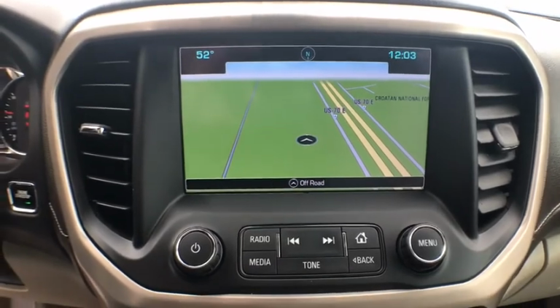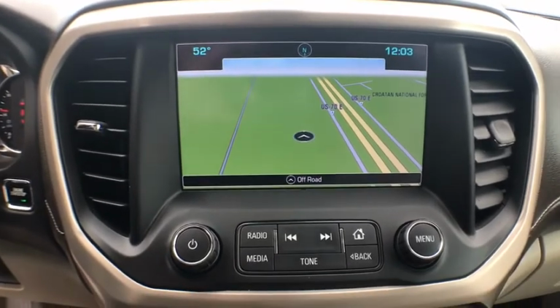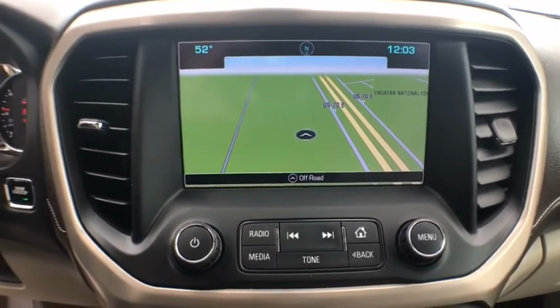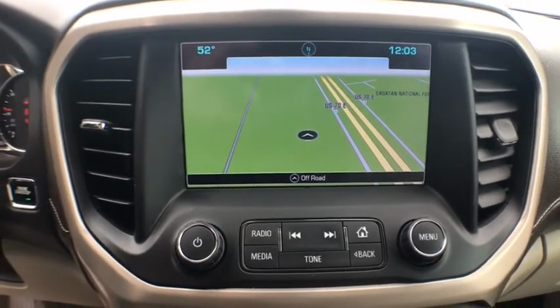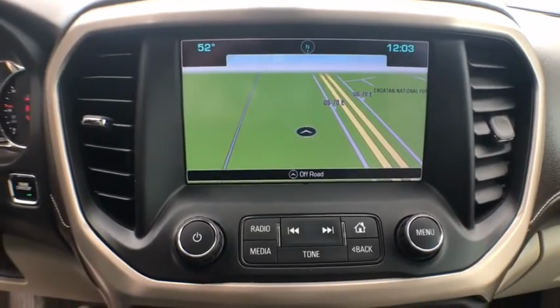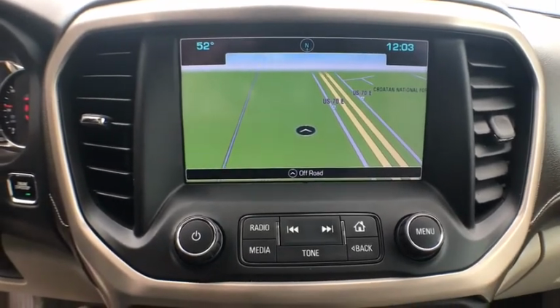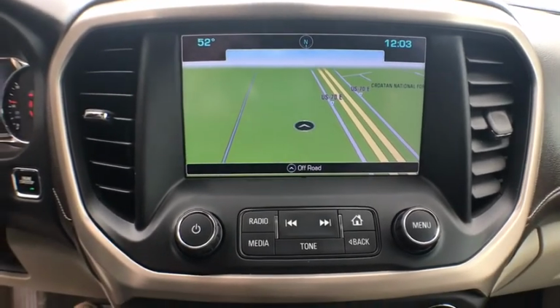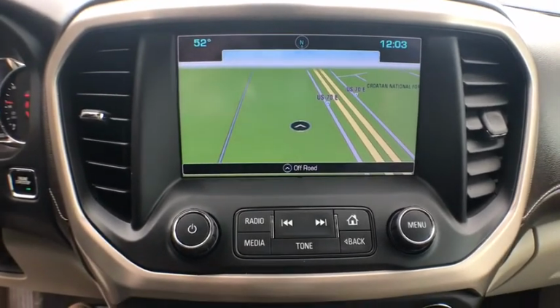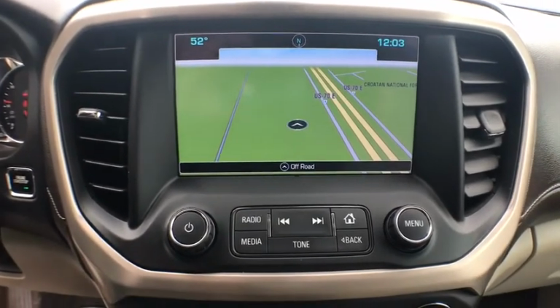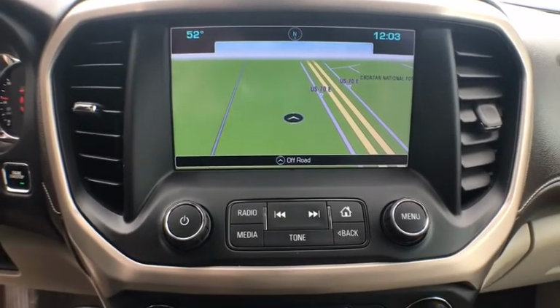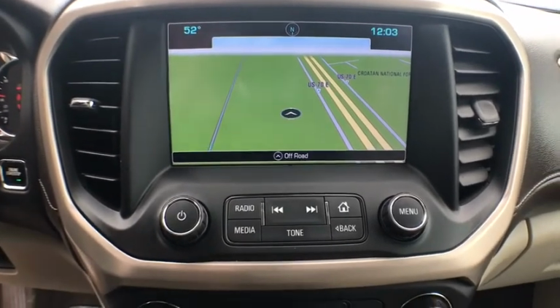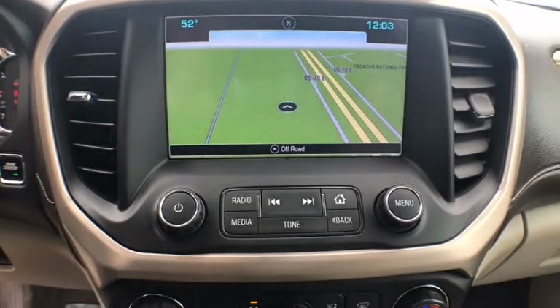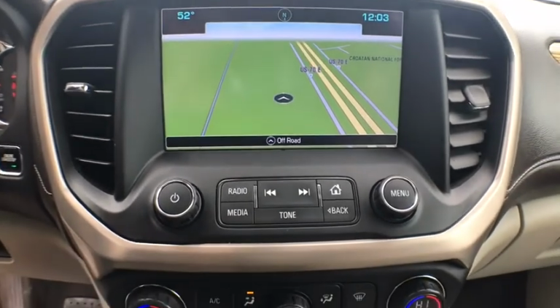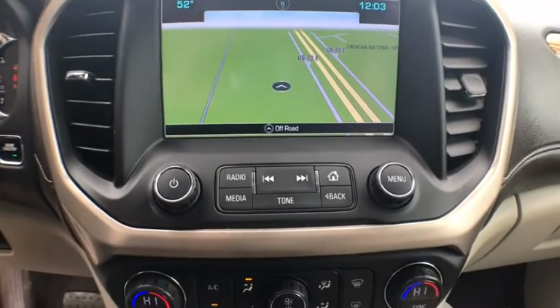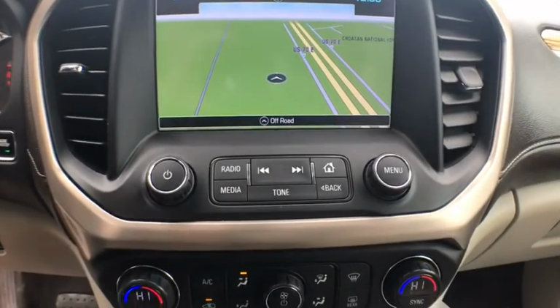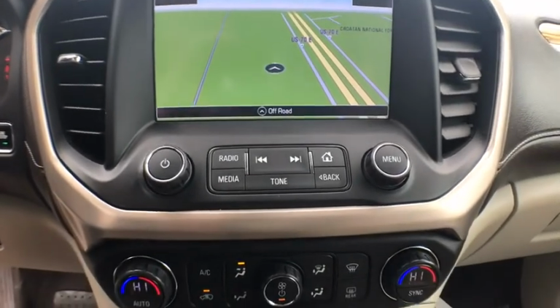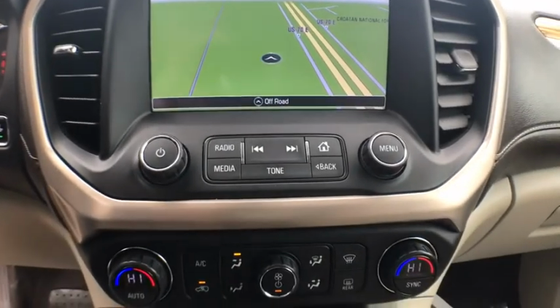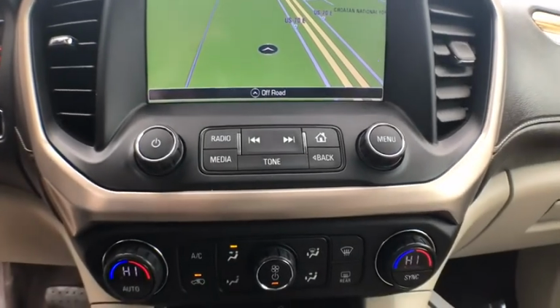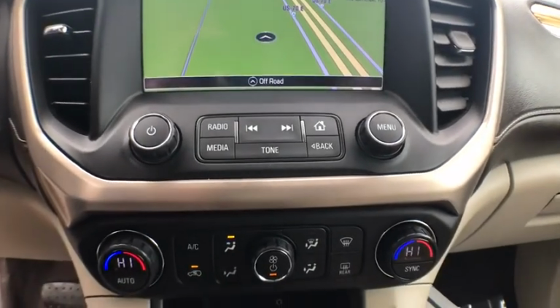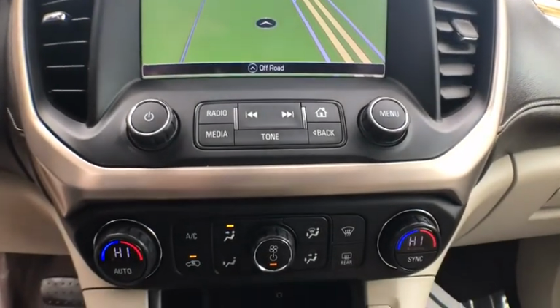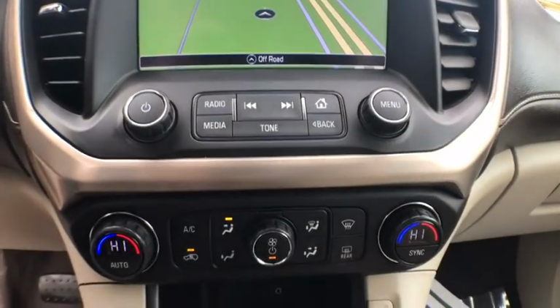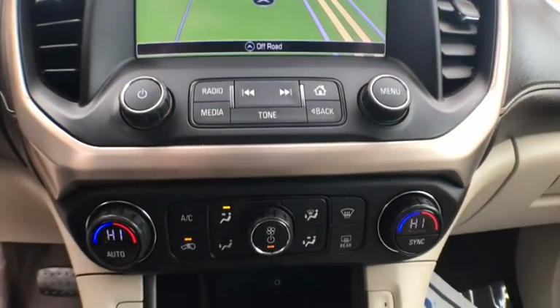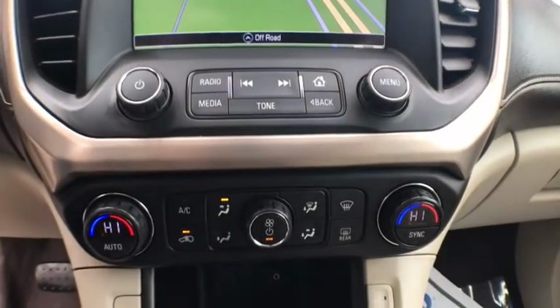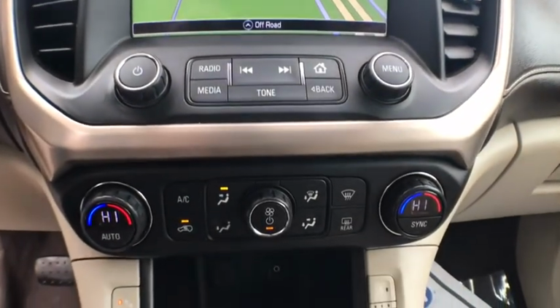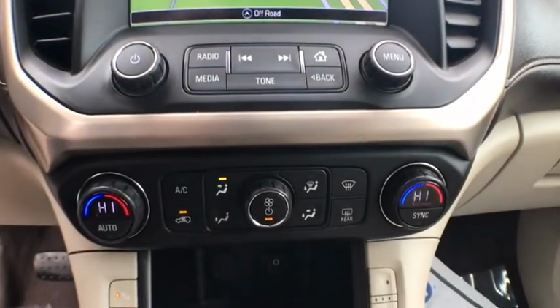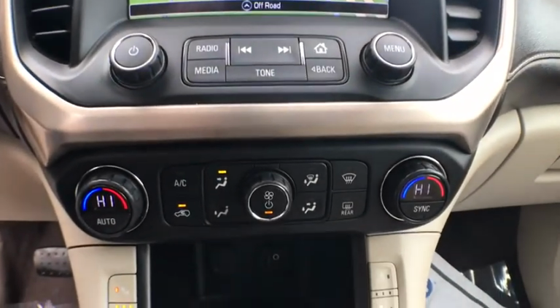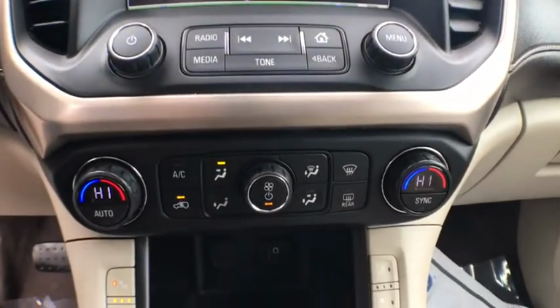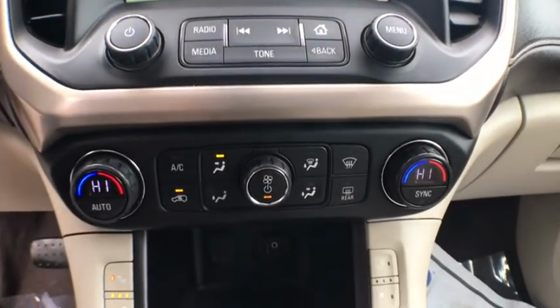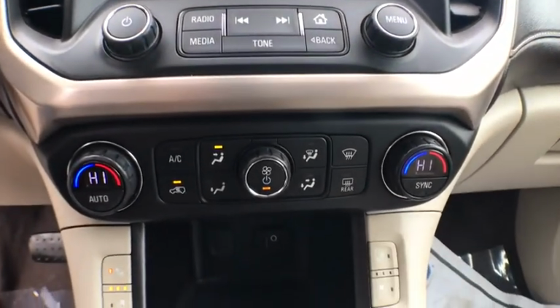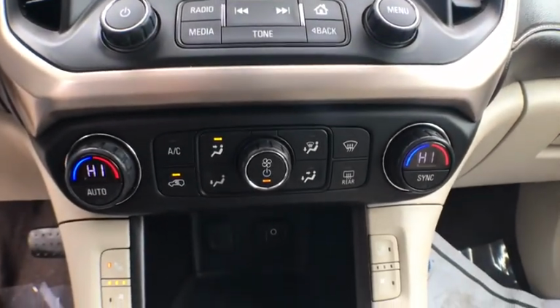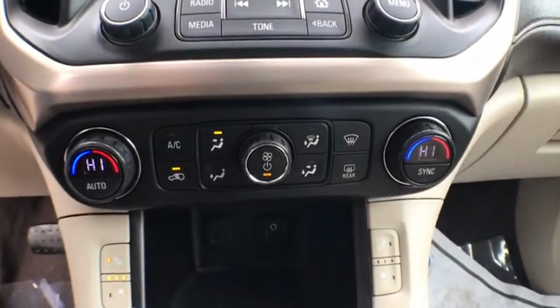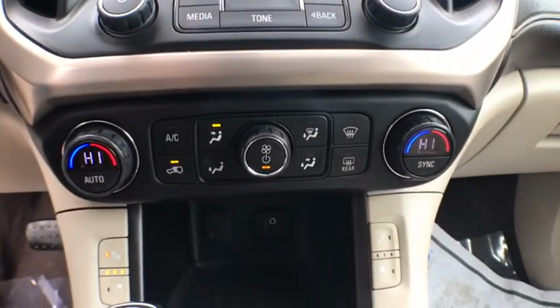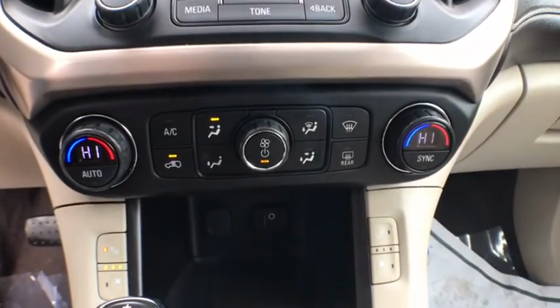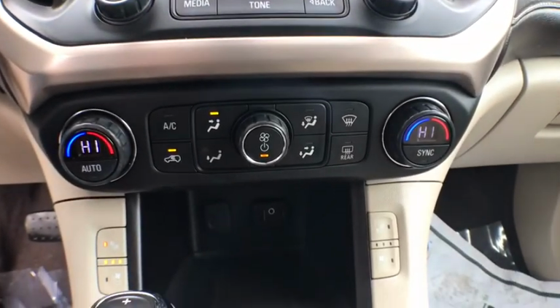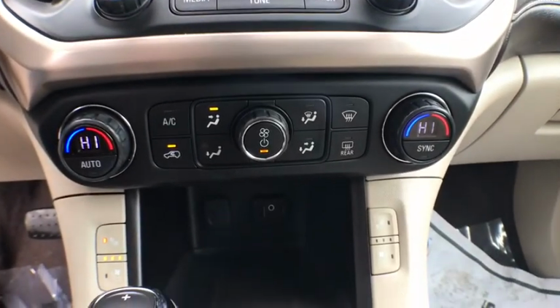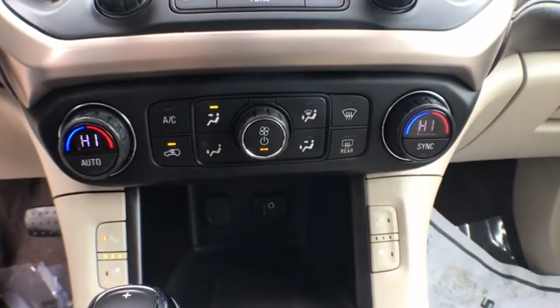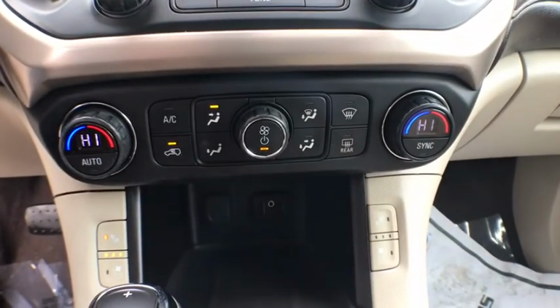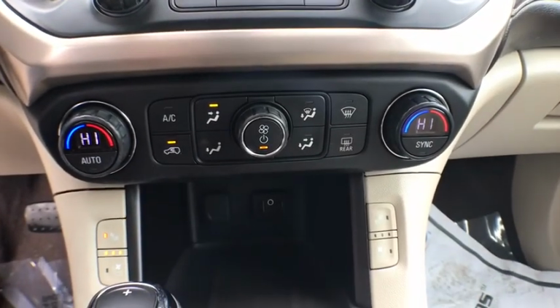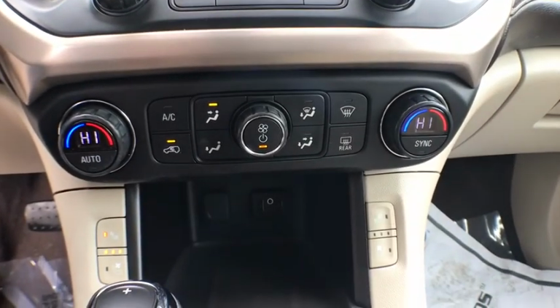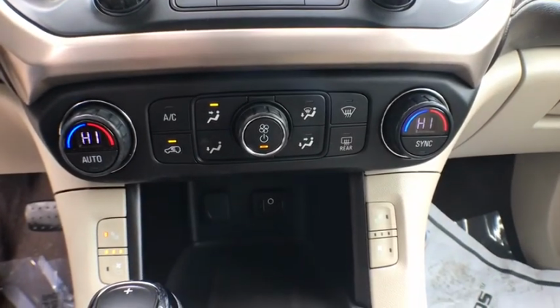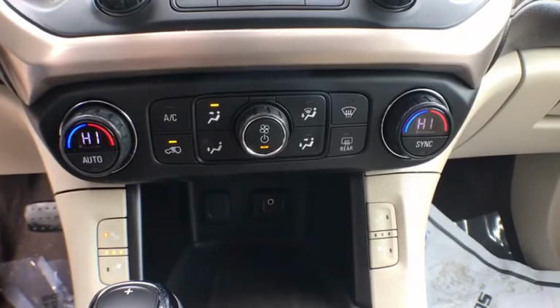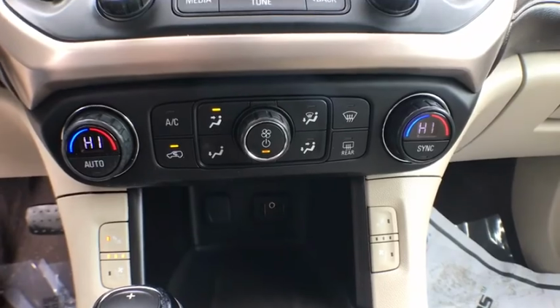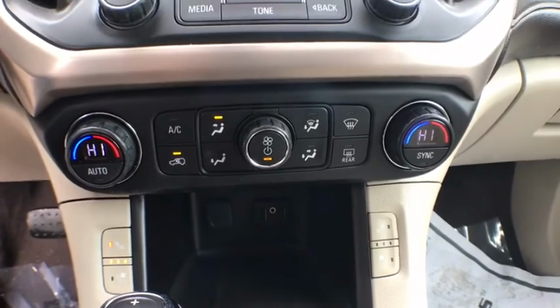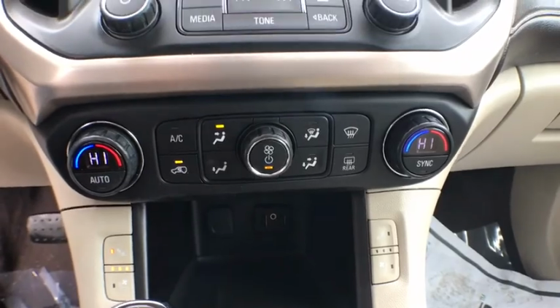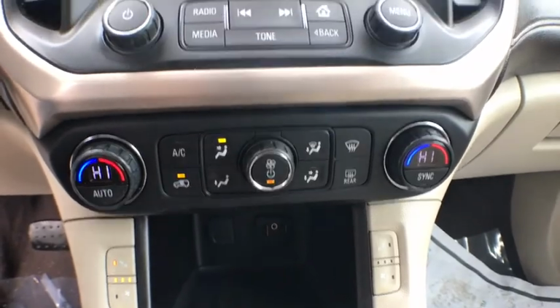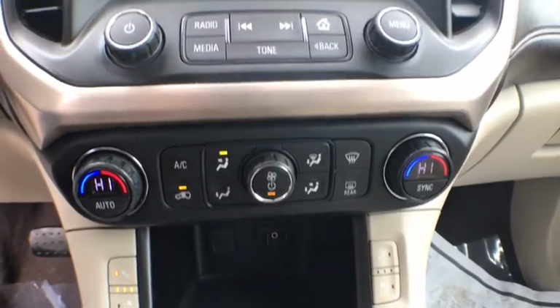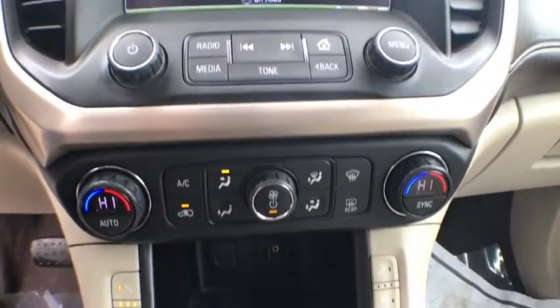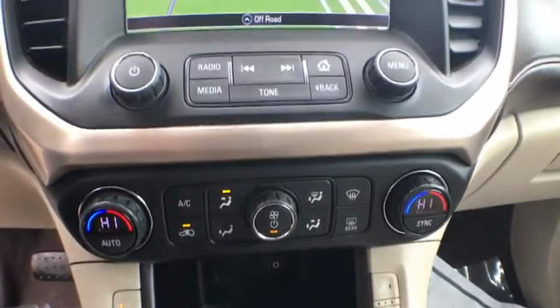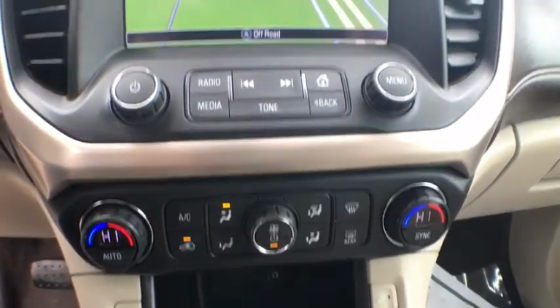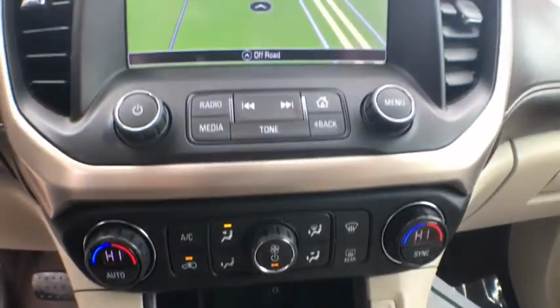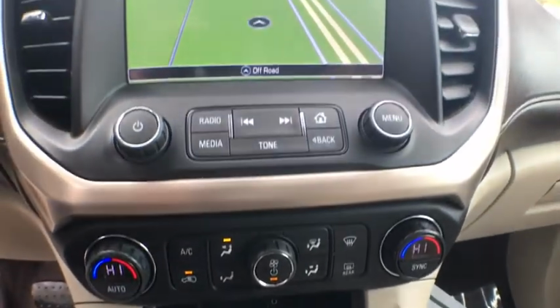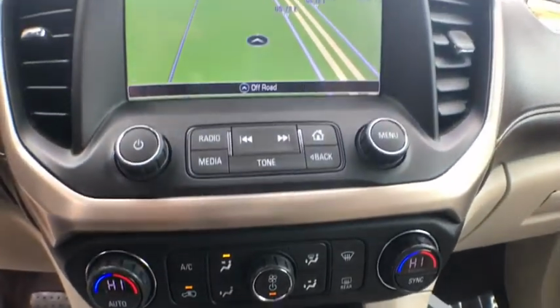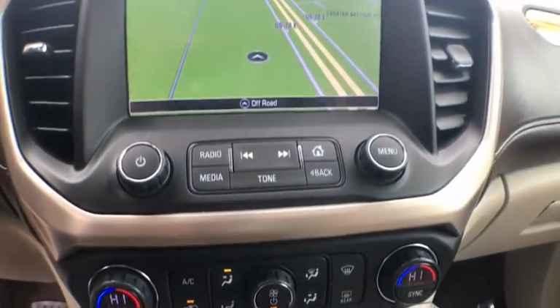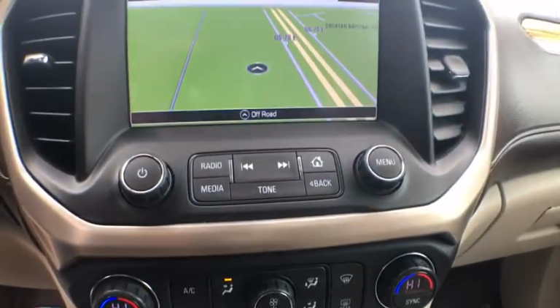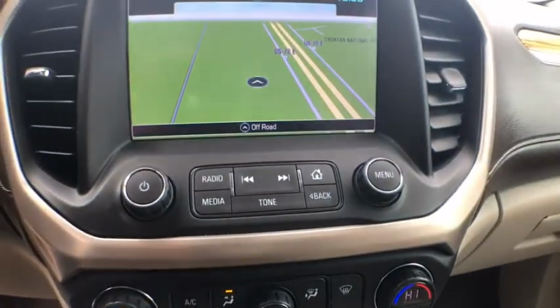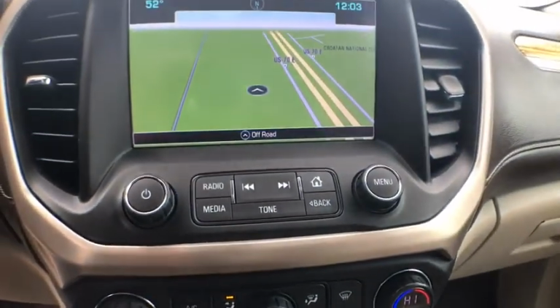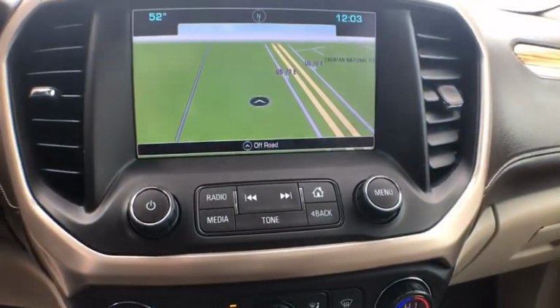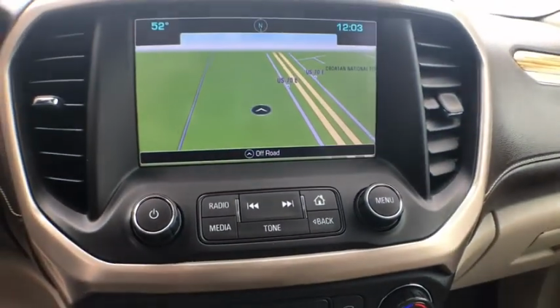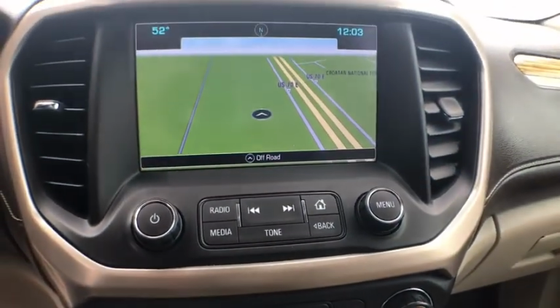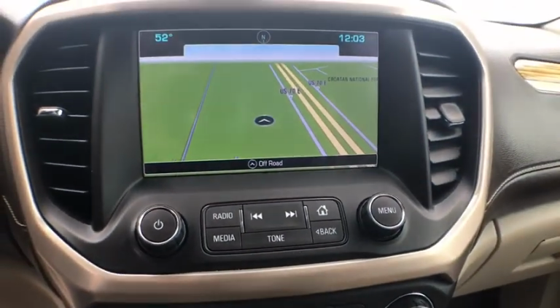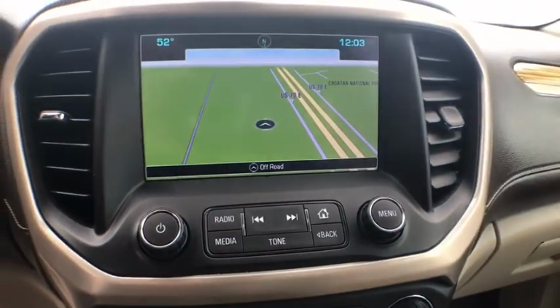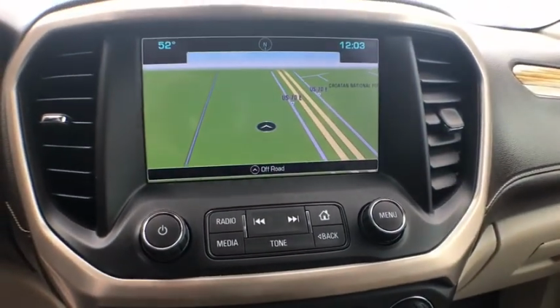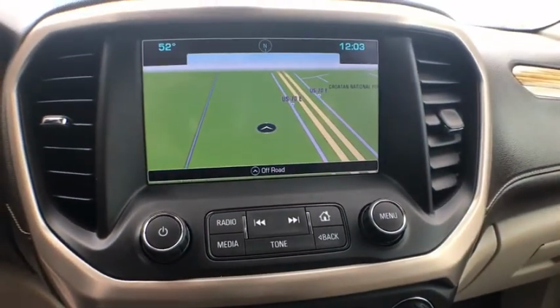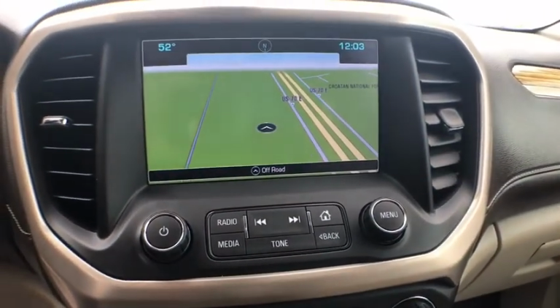Bluetooth, dual airbags, power steering, adjustable steering wheel, auto dimming rear view mirror, cruise control, floor mats.